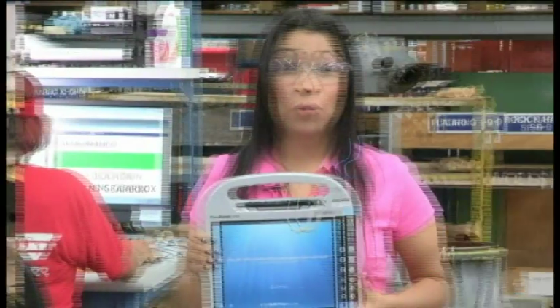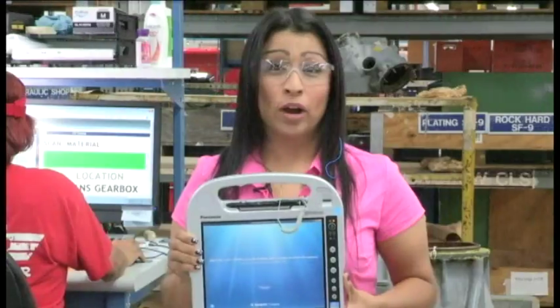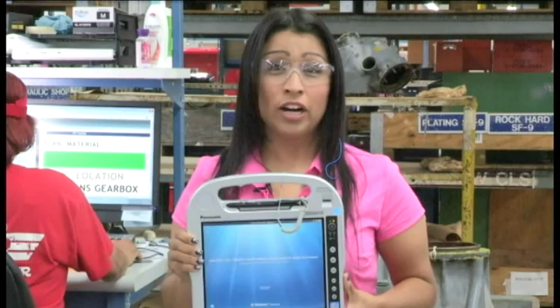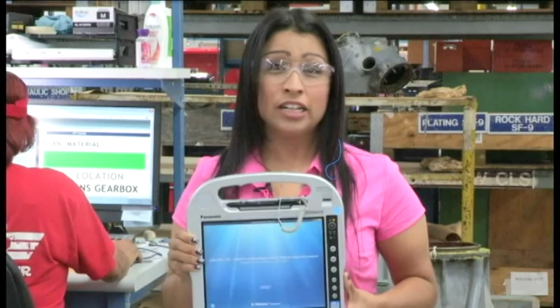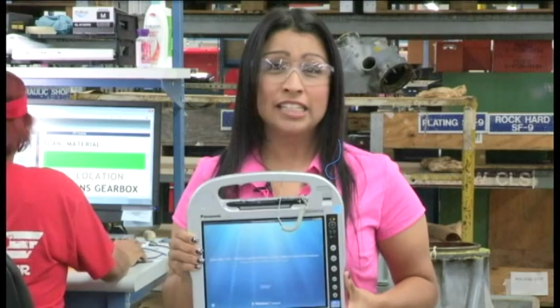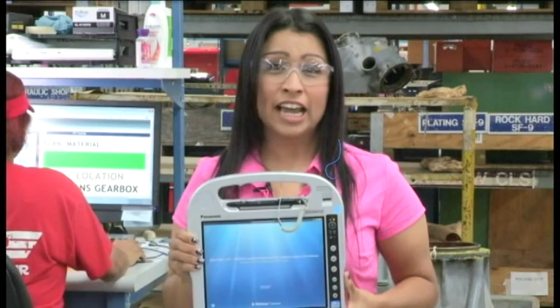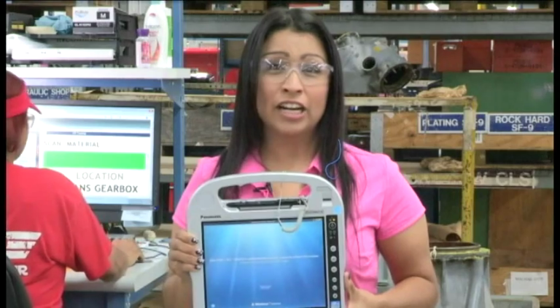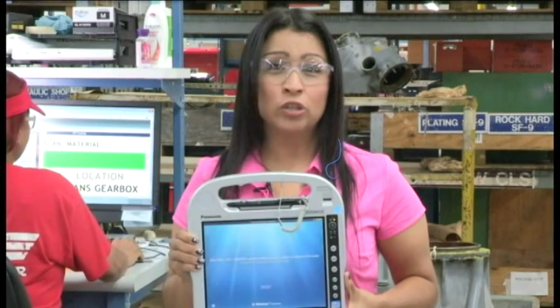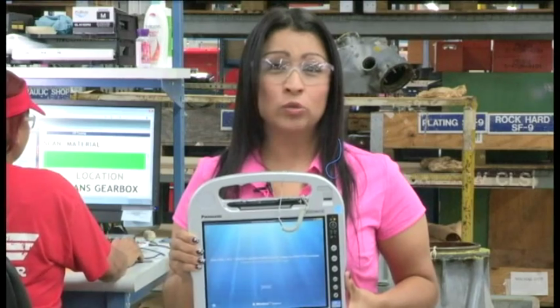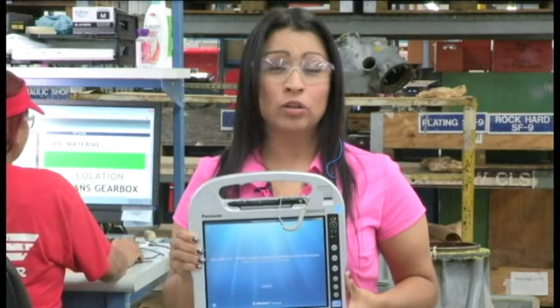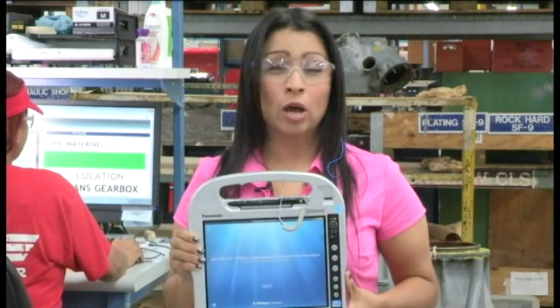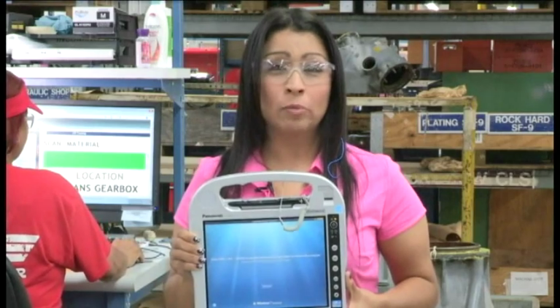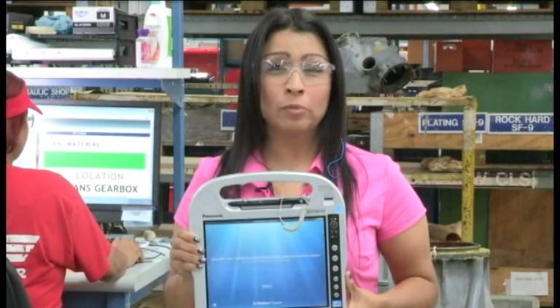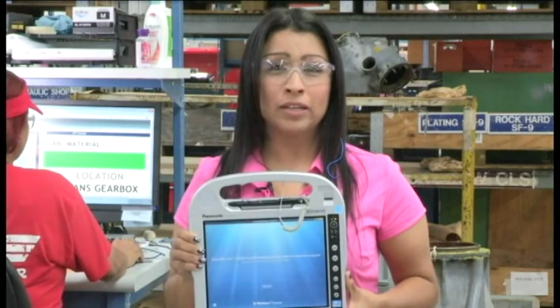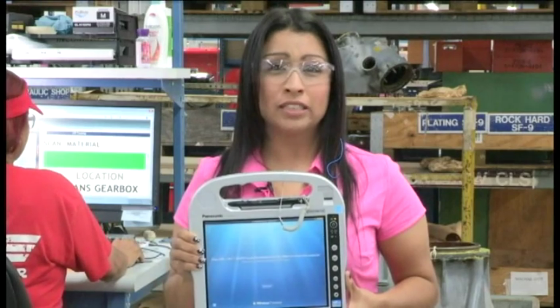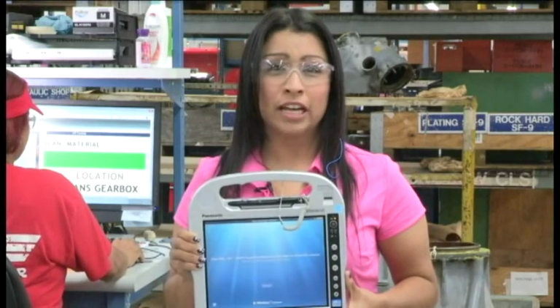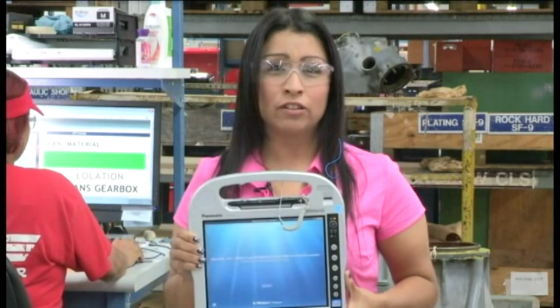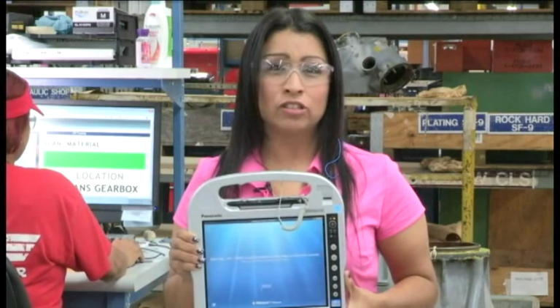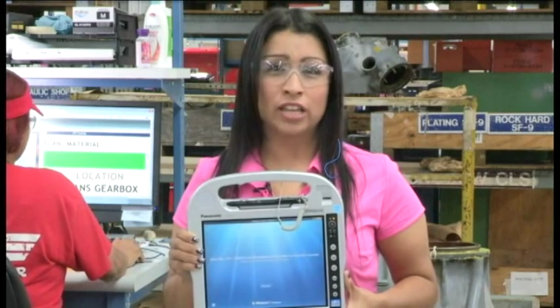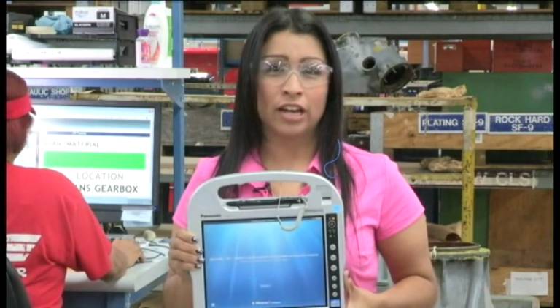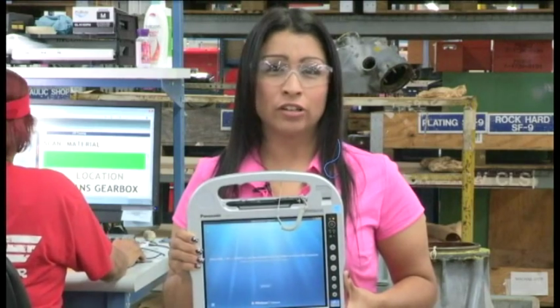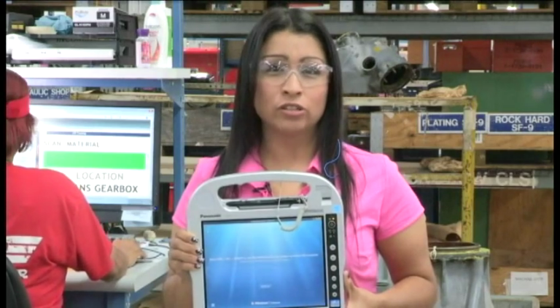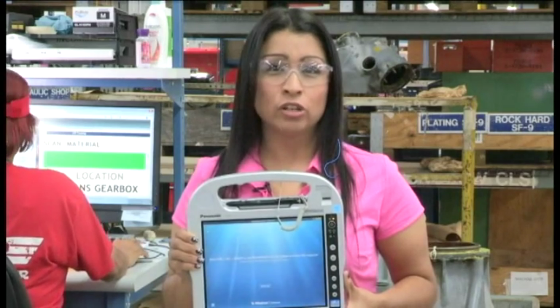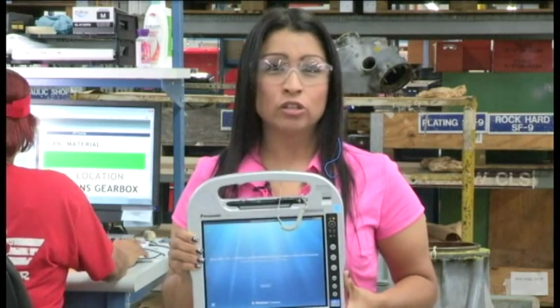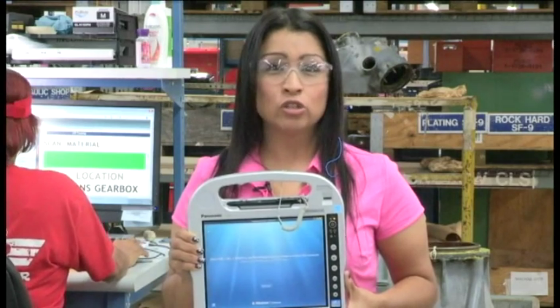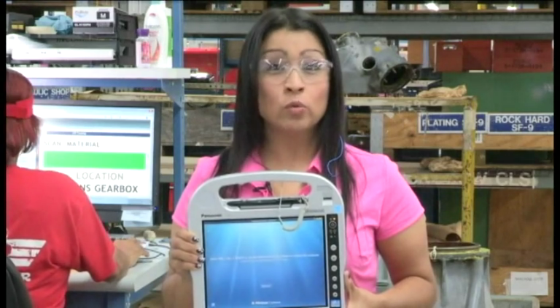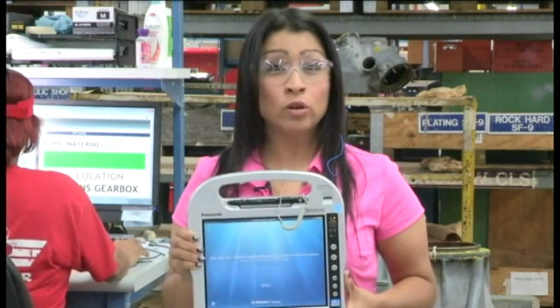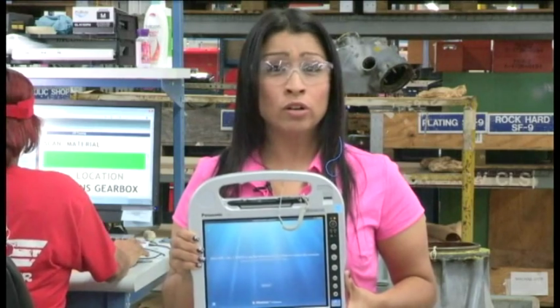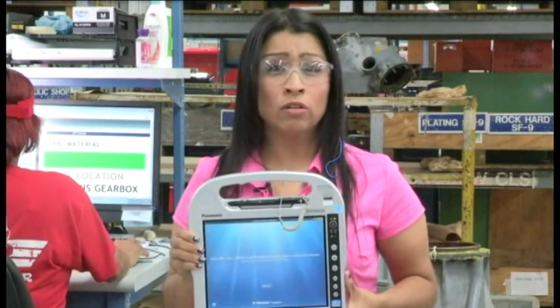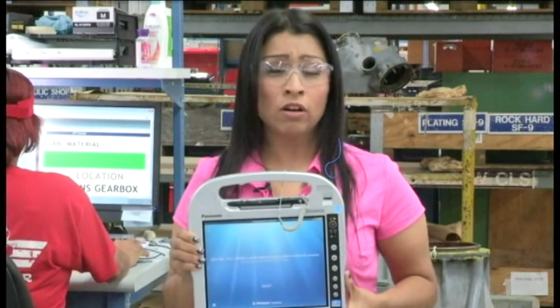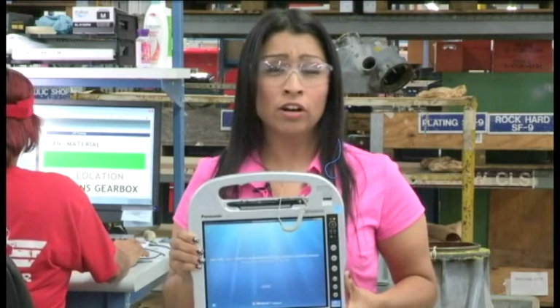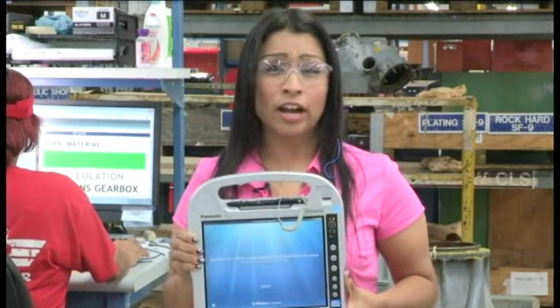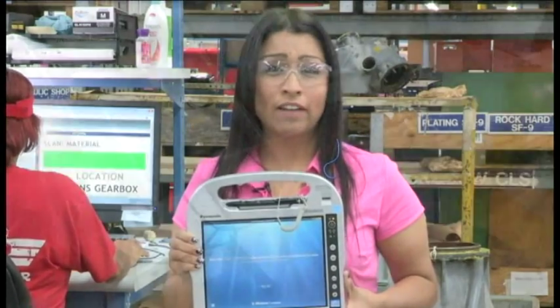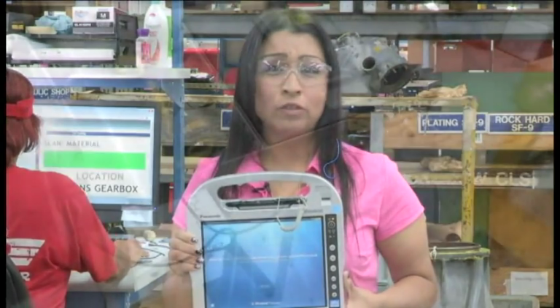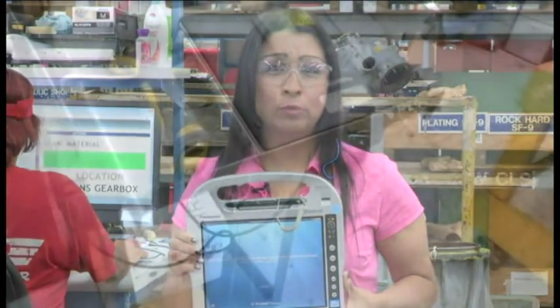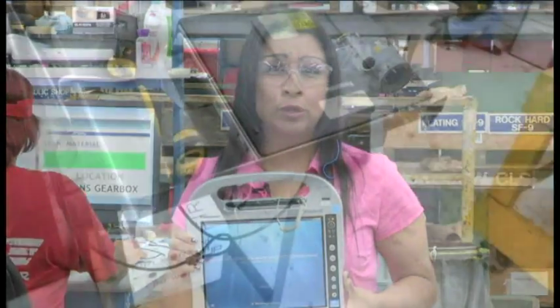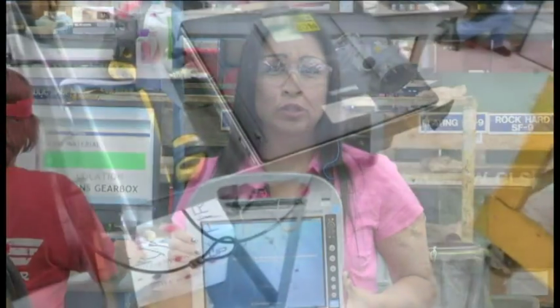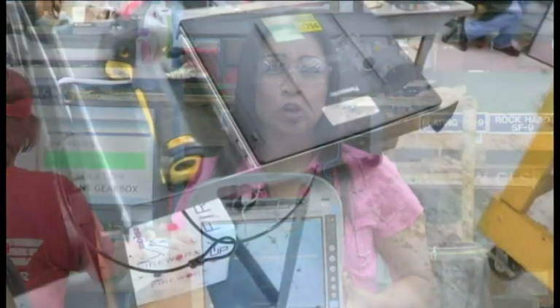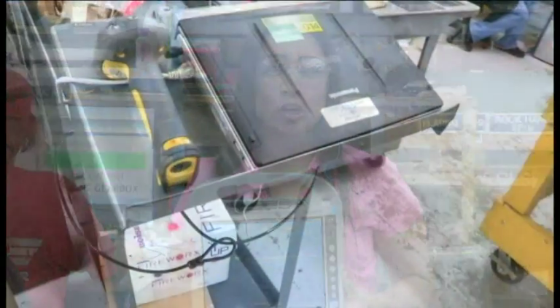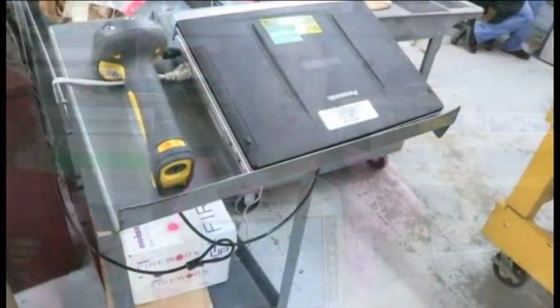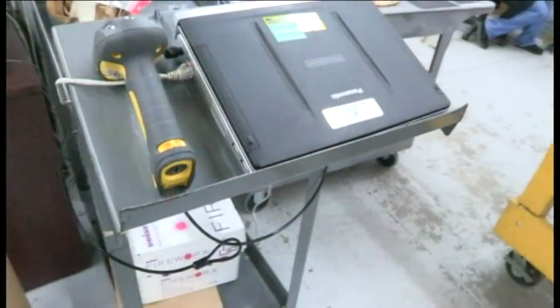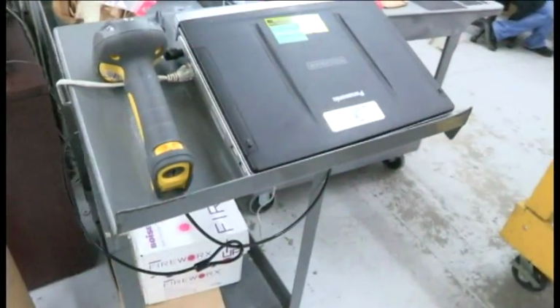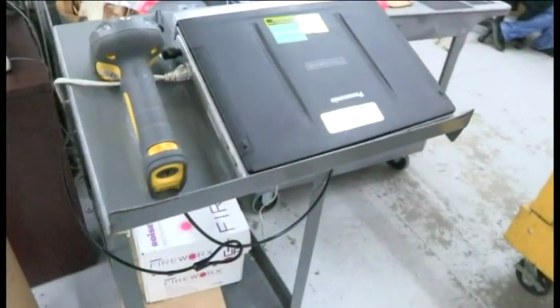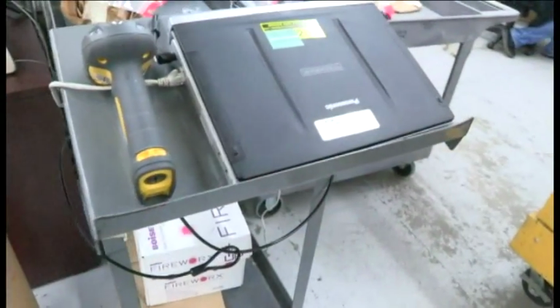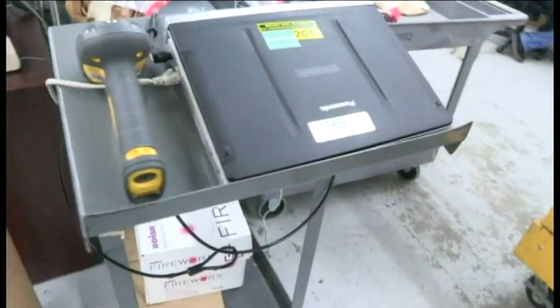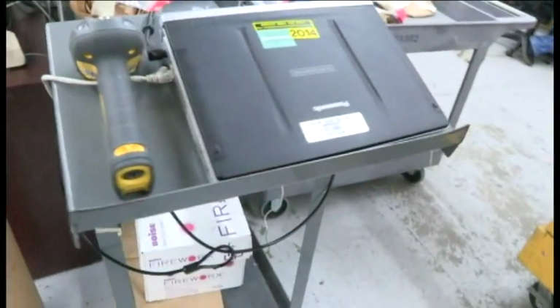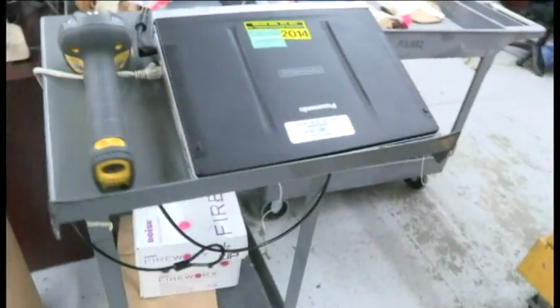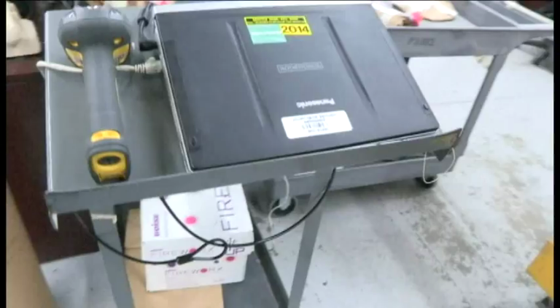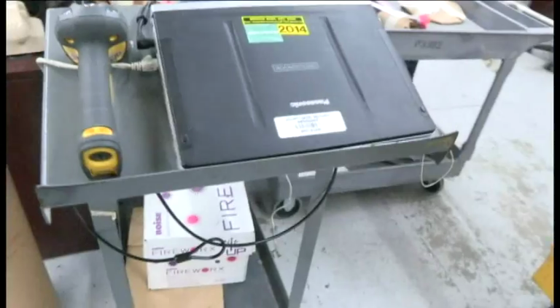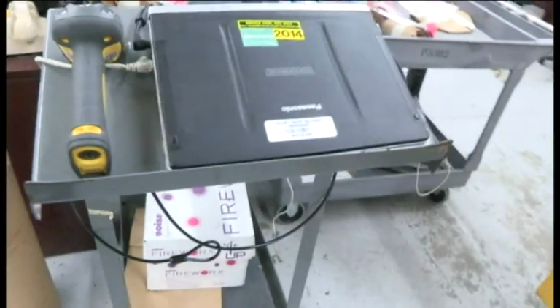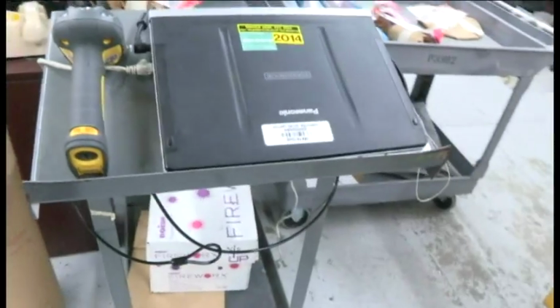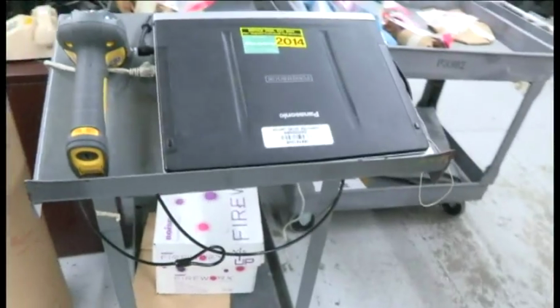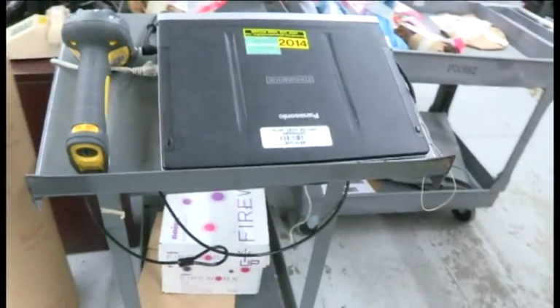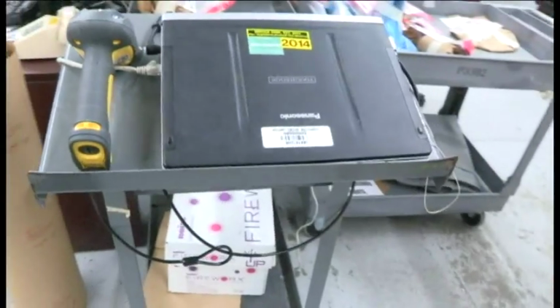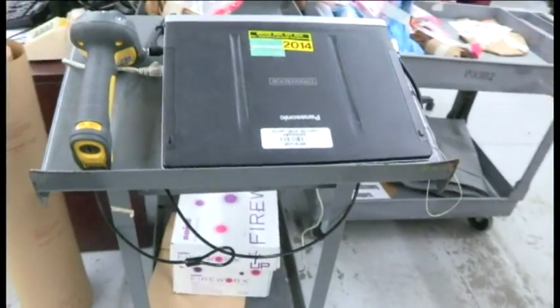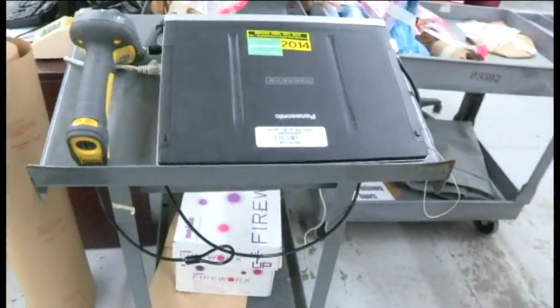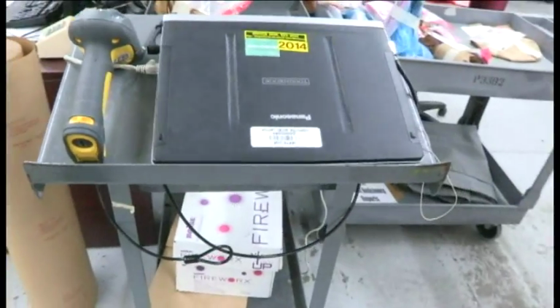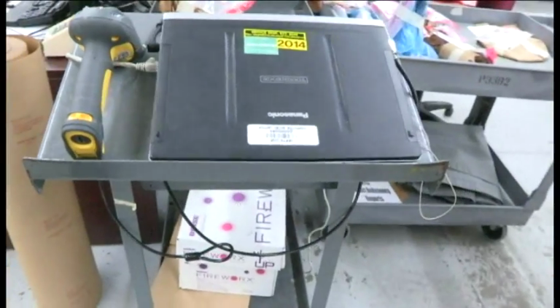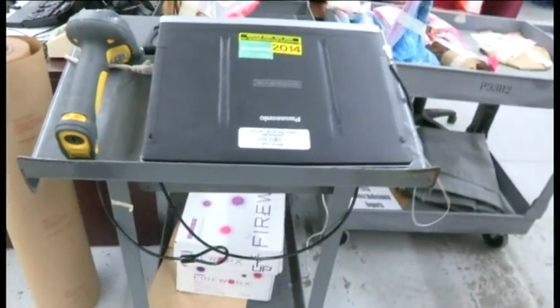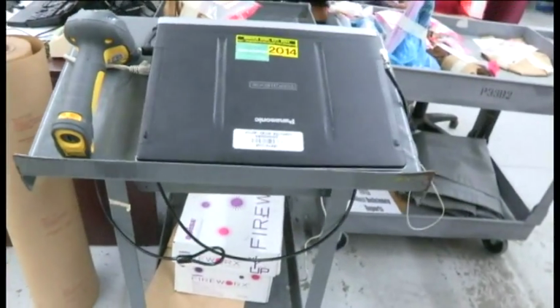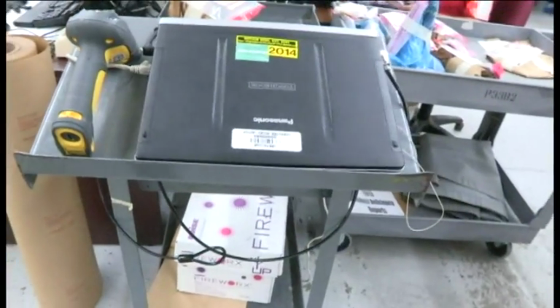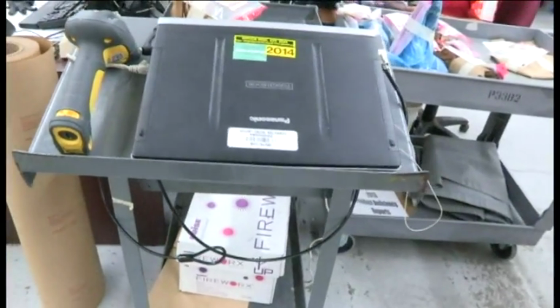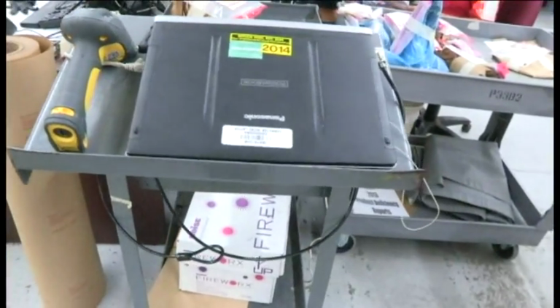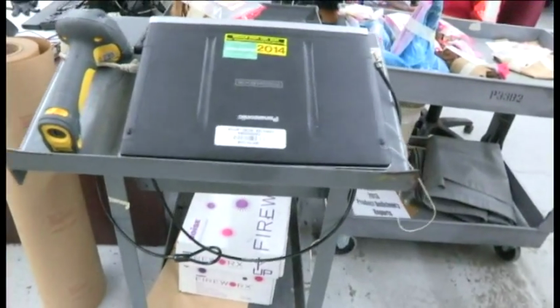Wireless scanners will complement tethered scanners, so we'll no longer have to push carts around the shop floor with scanners attached to laptops.